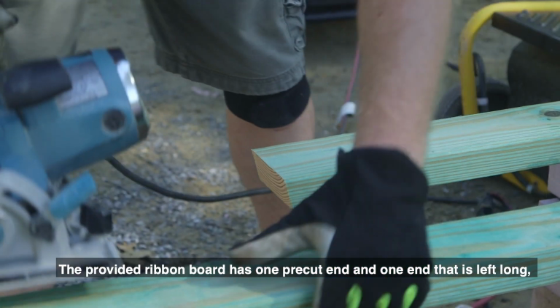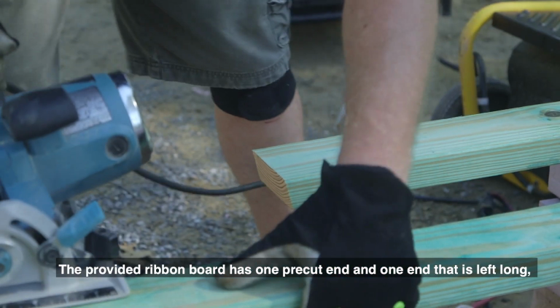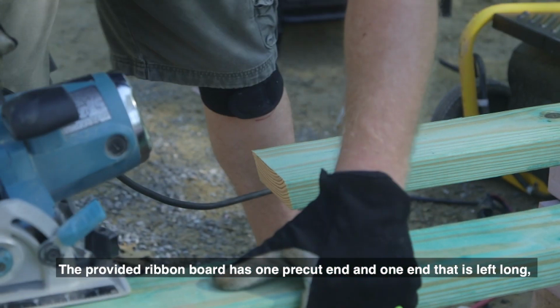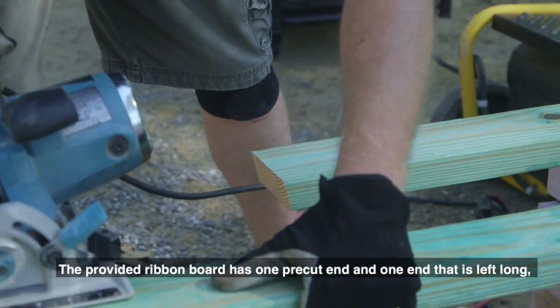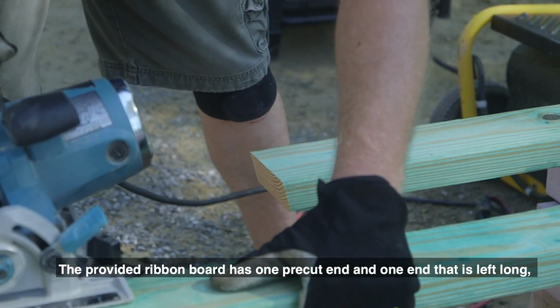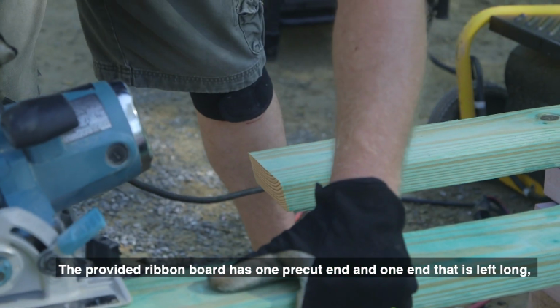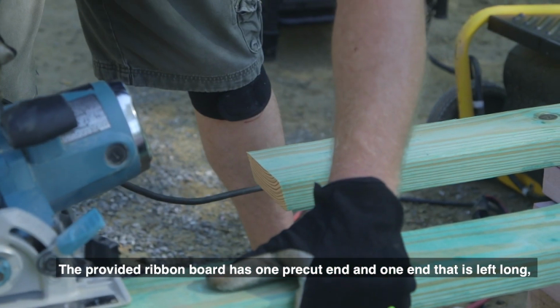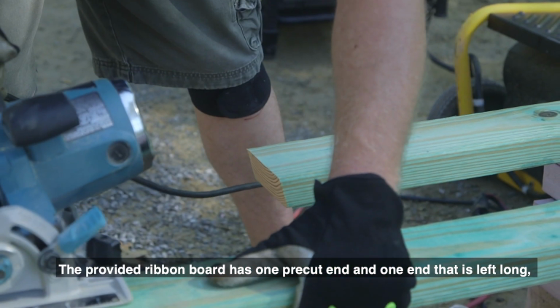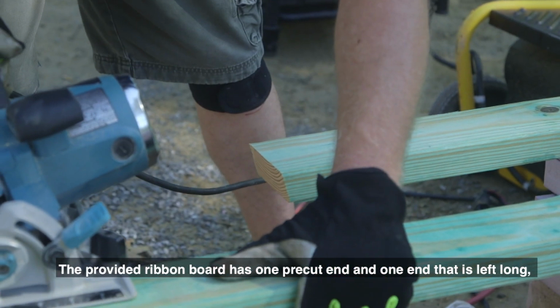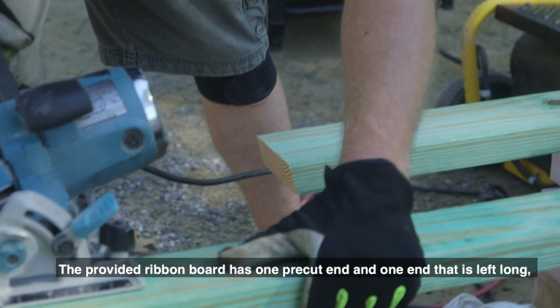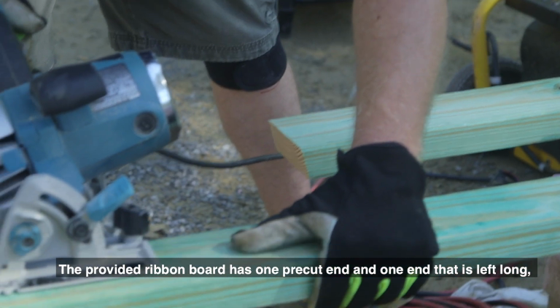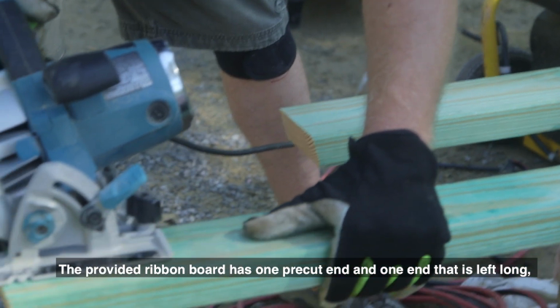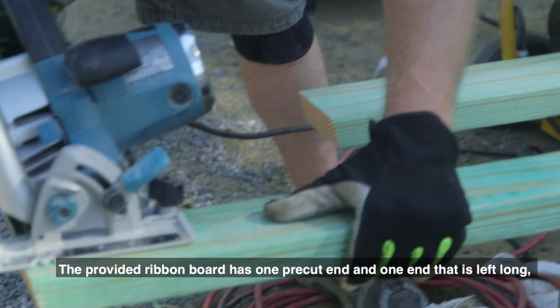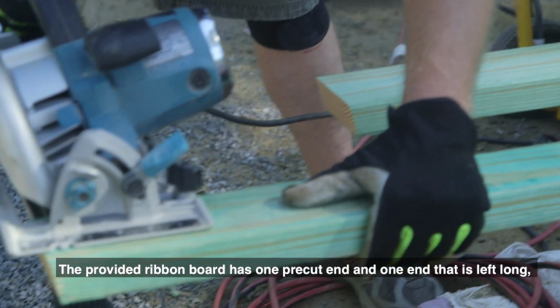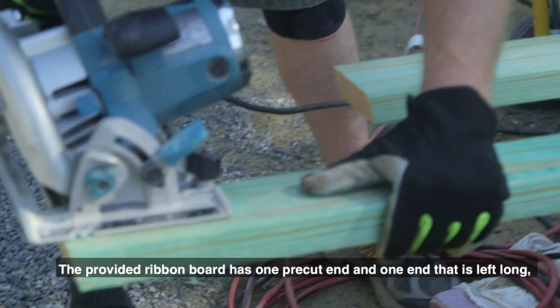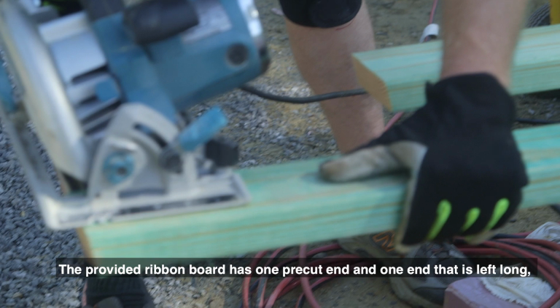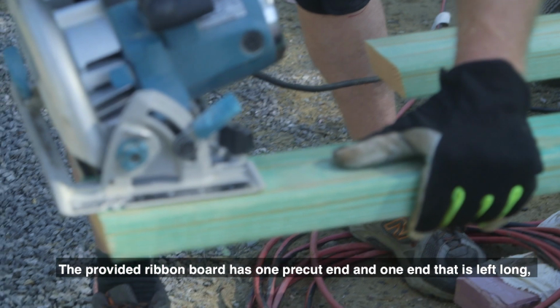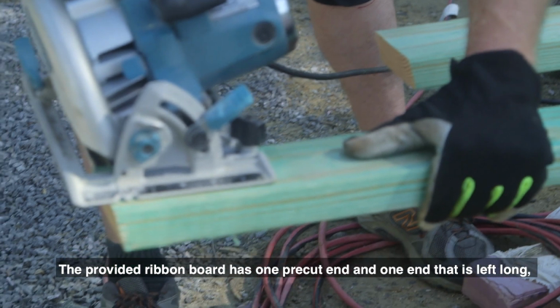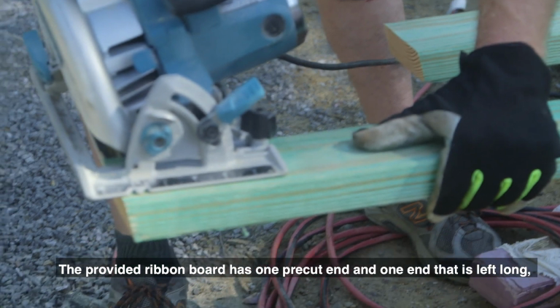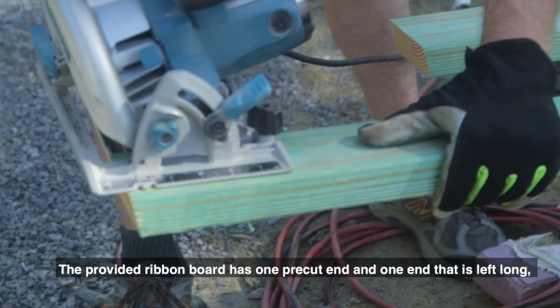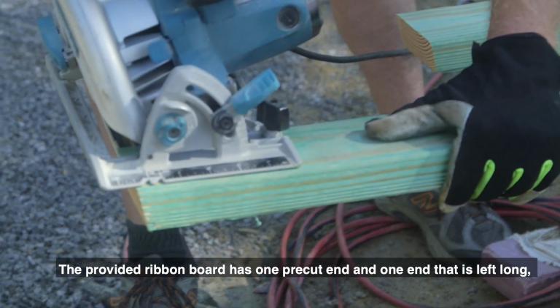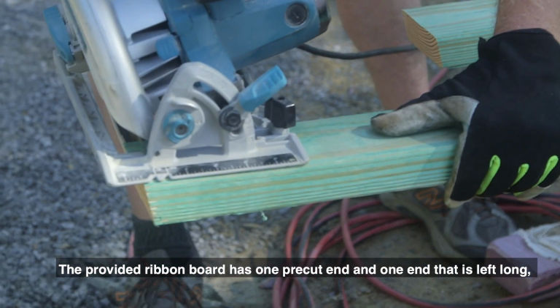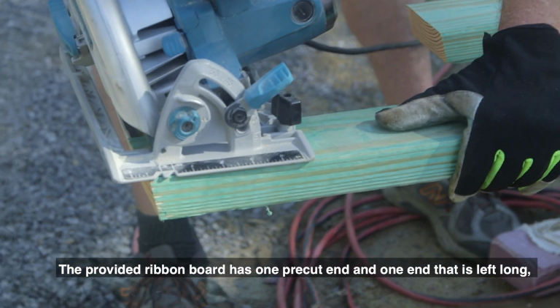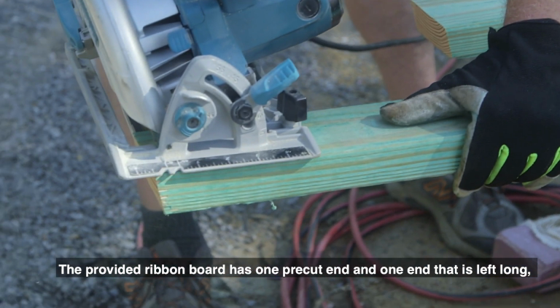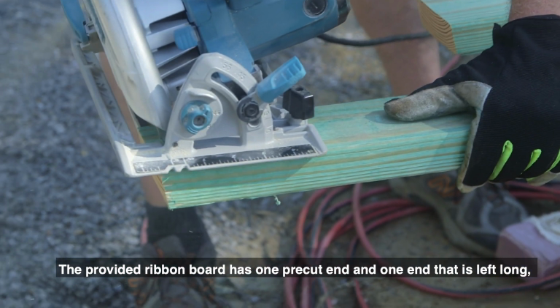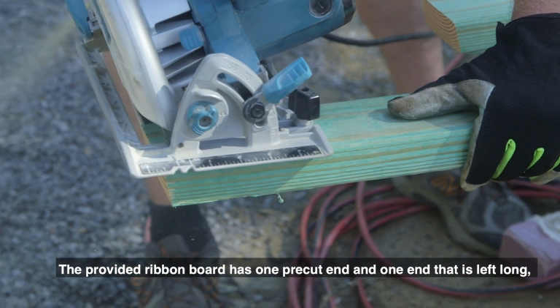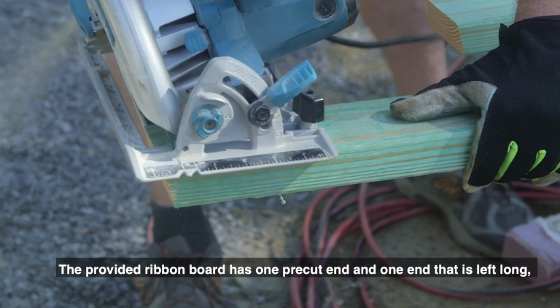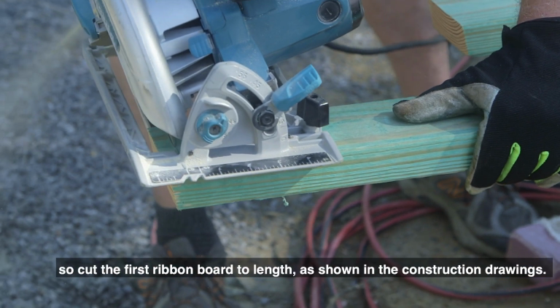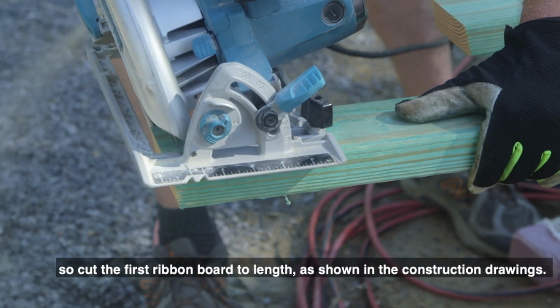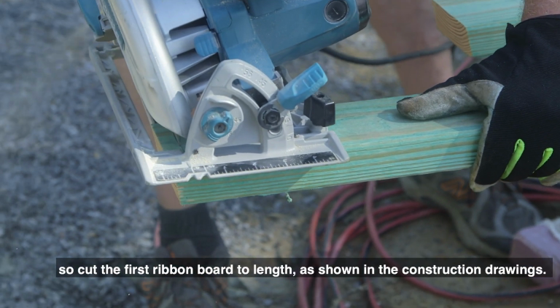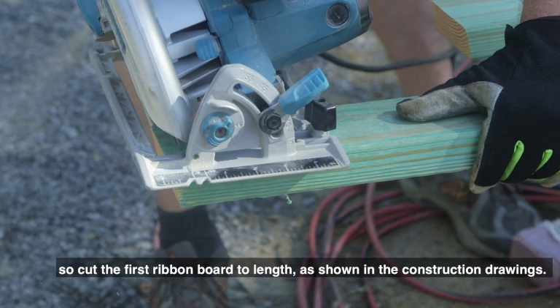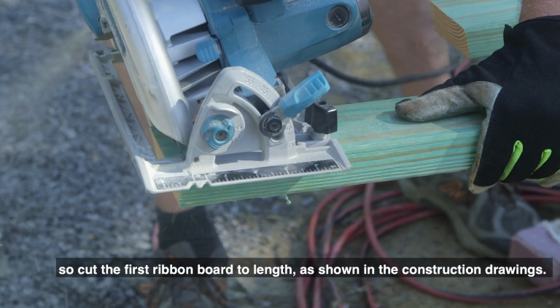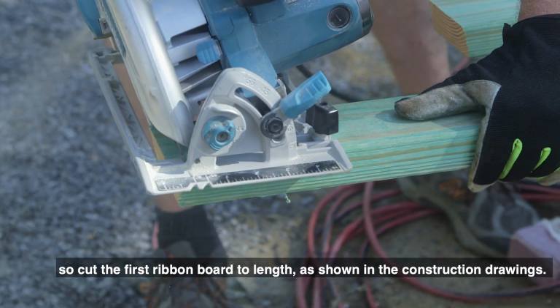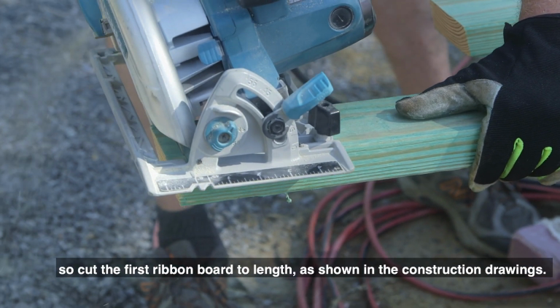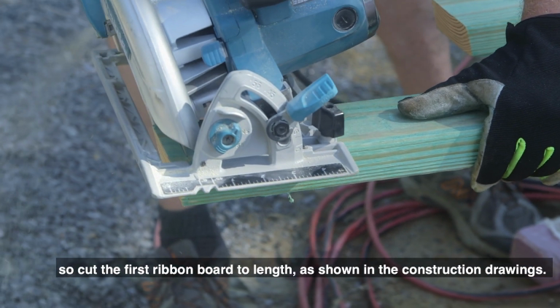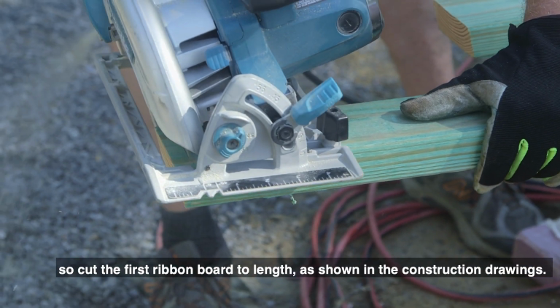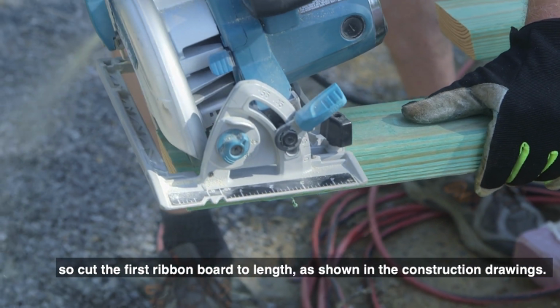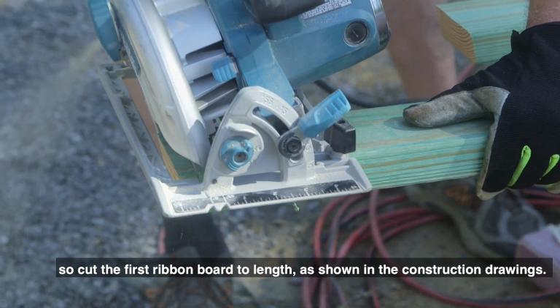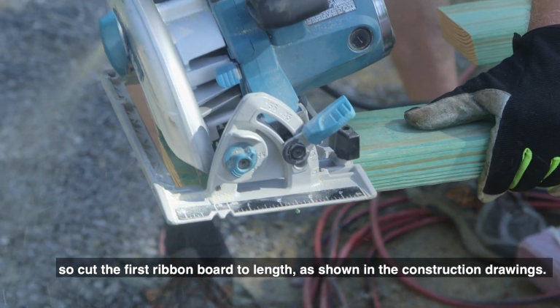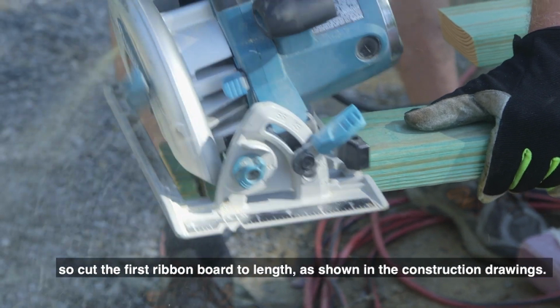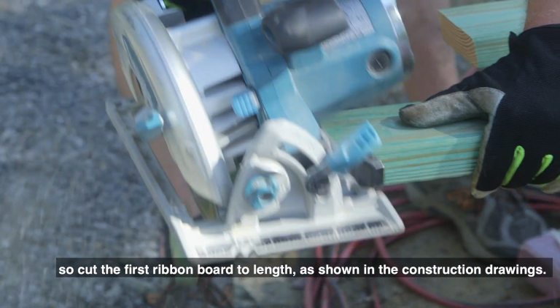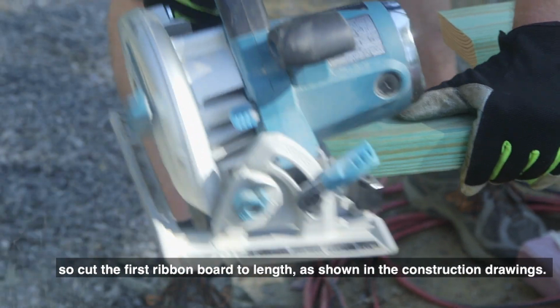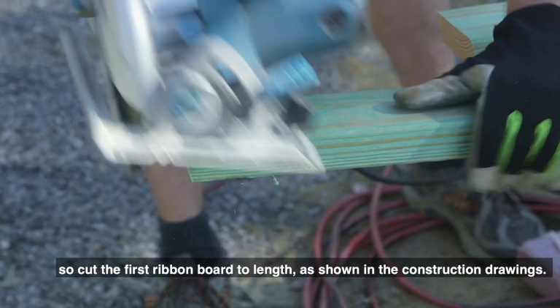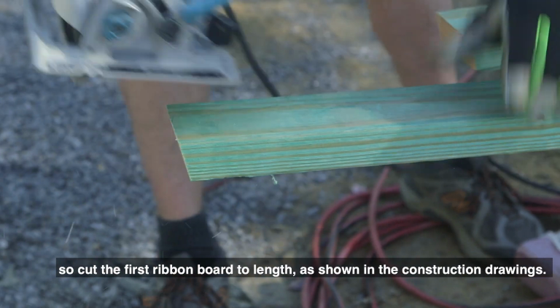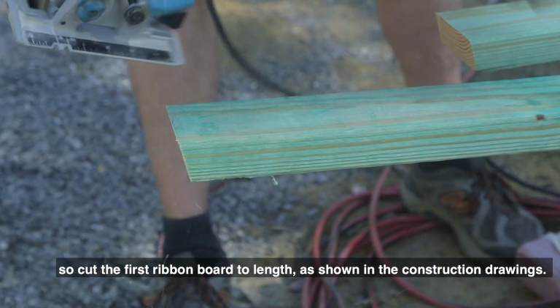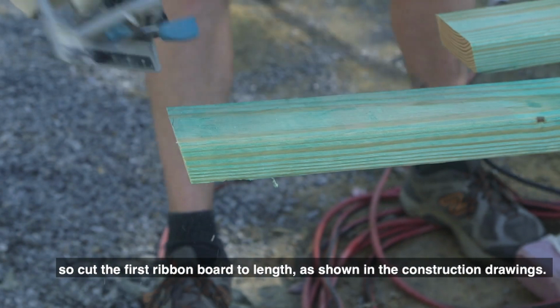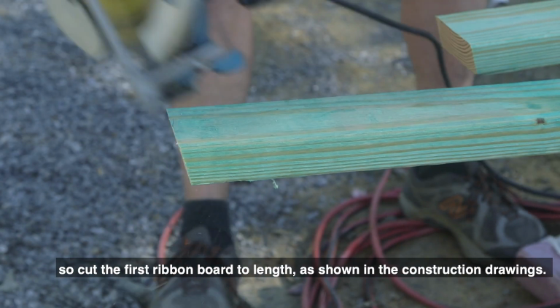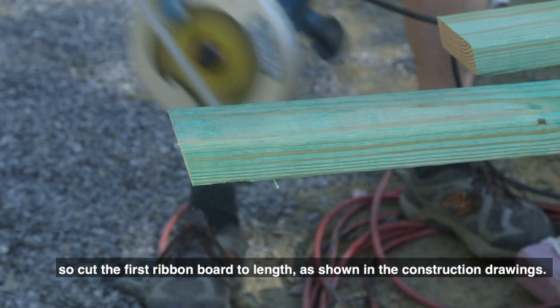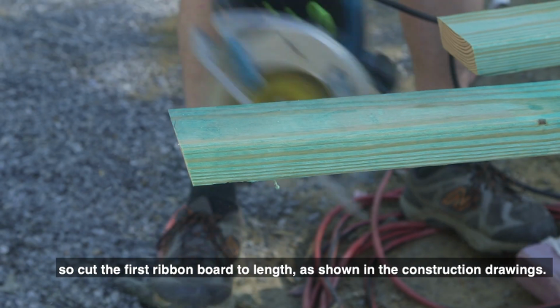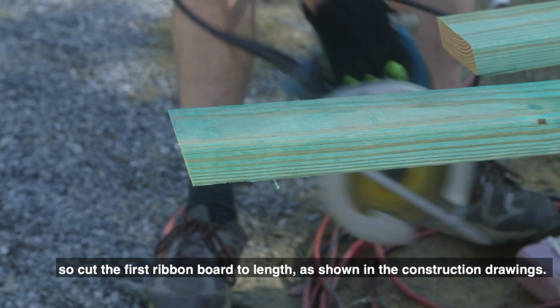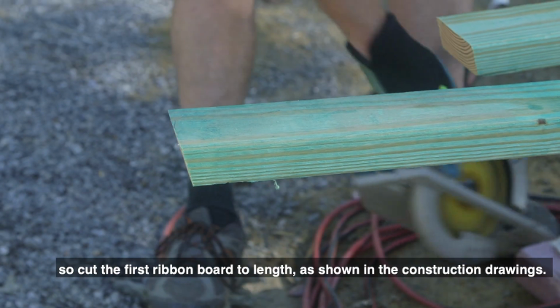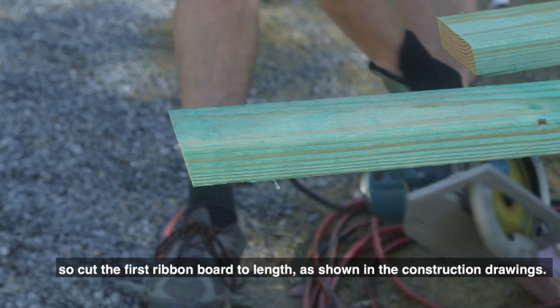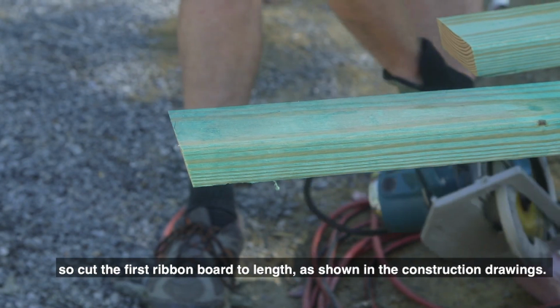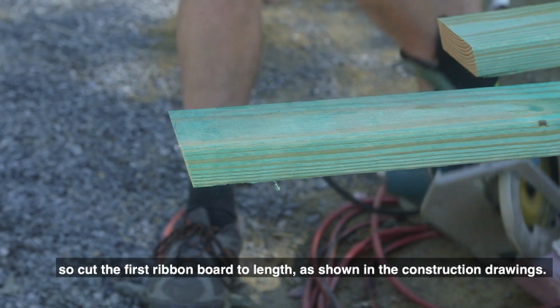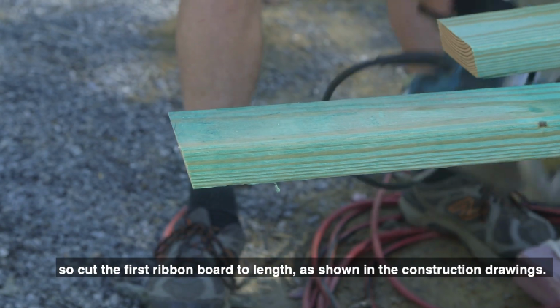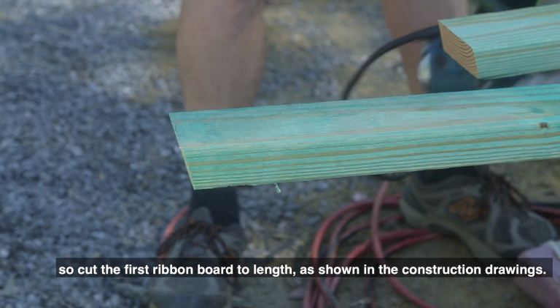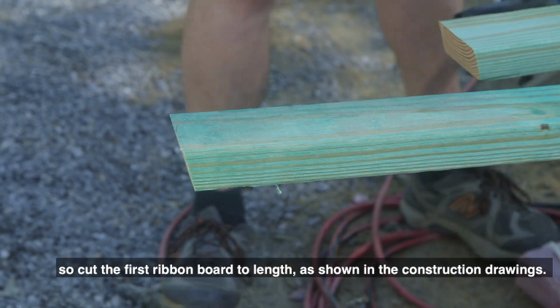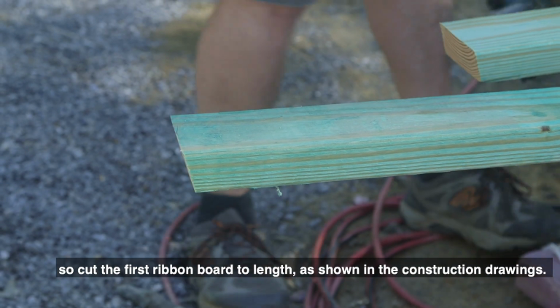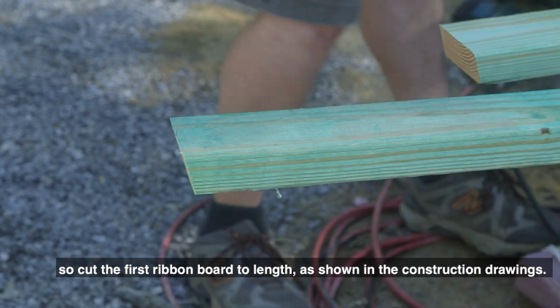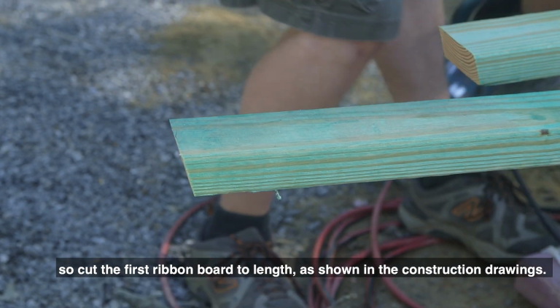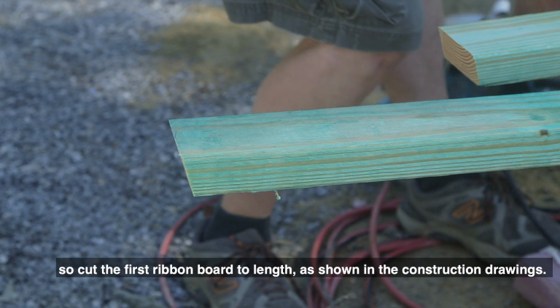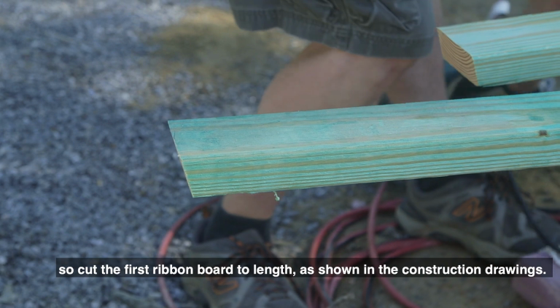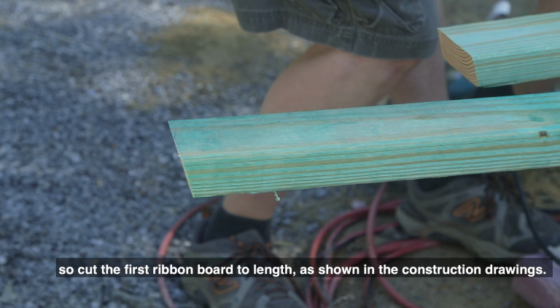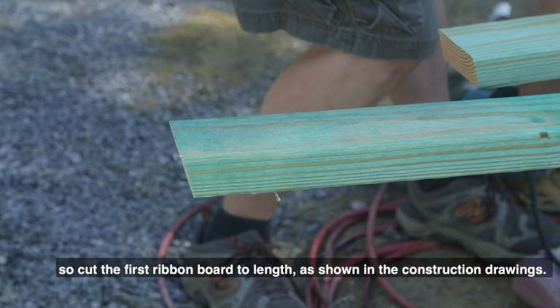The provided ribbon board has one pre-cut end and one end that is left long, so cut the first ribbon board to length as shown in the construction drawings.